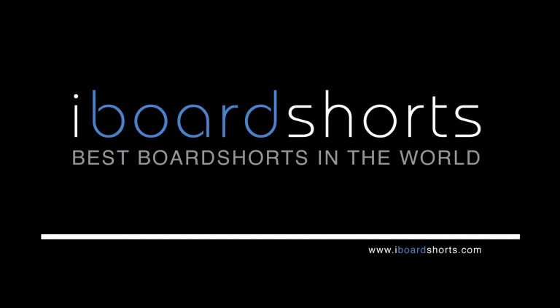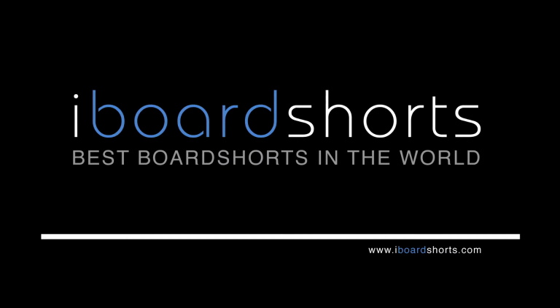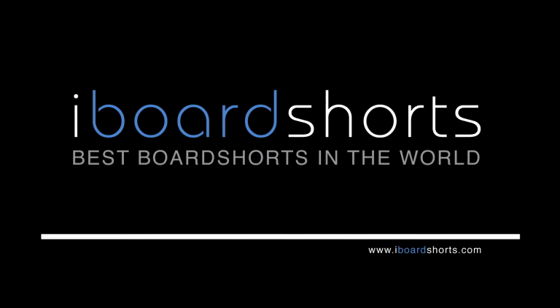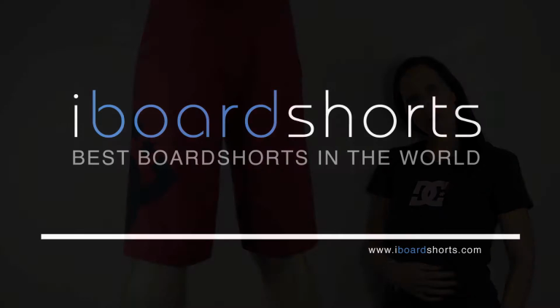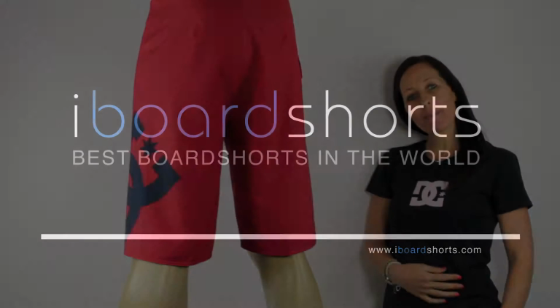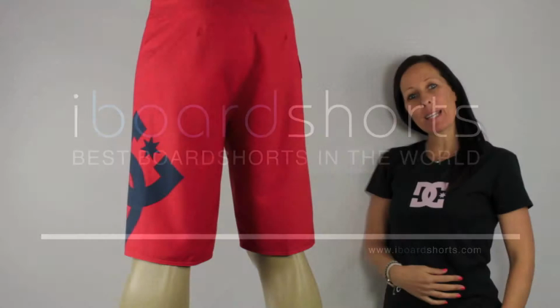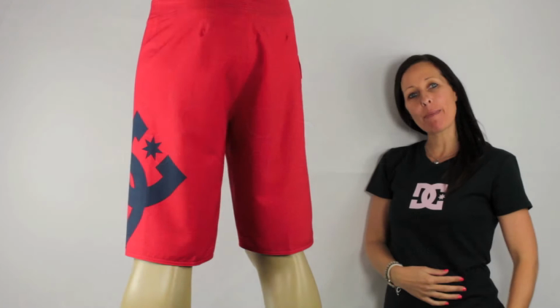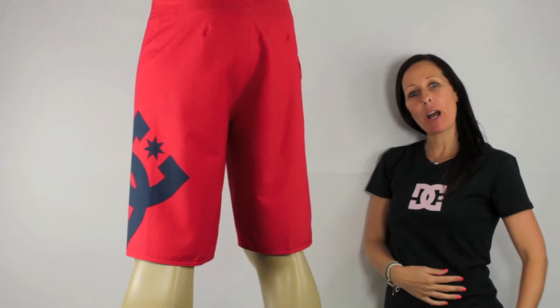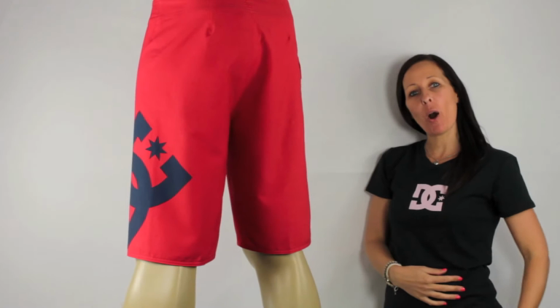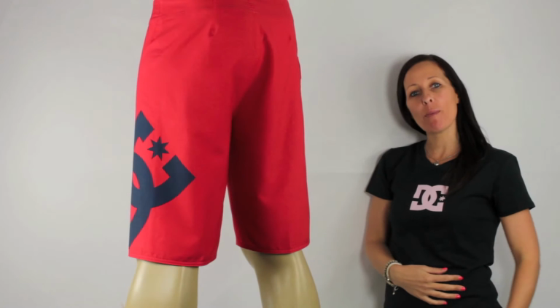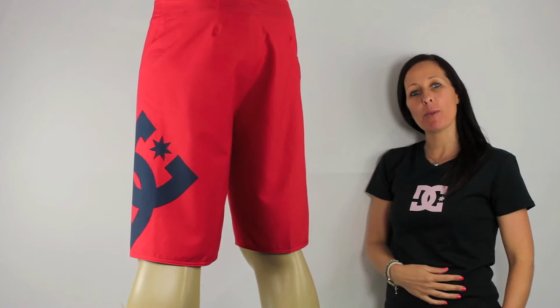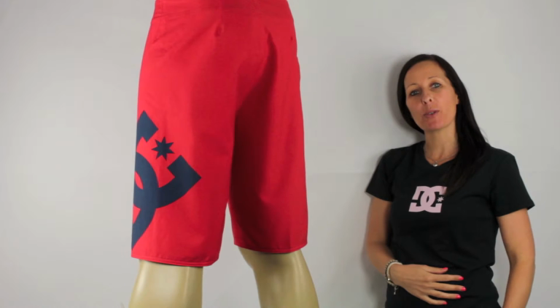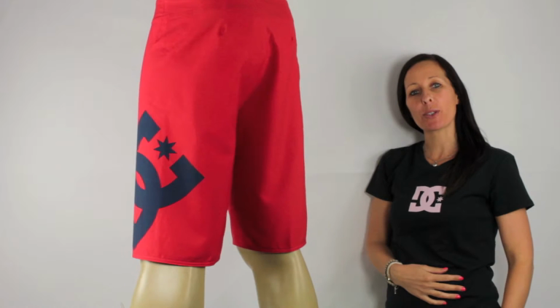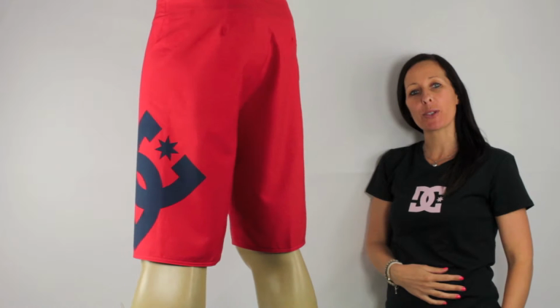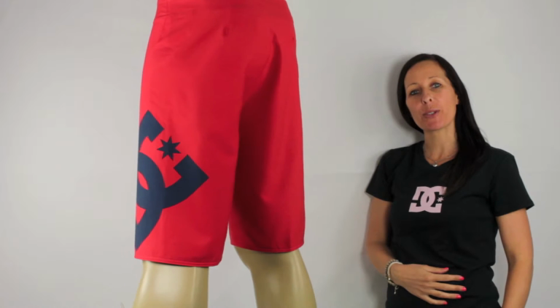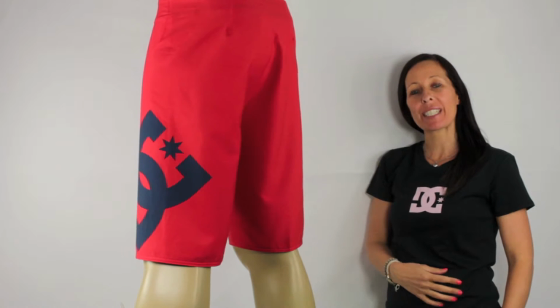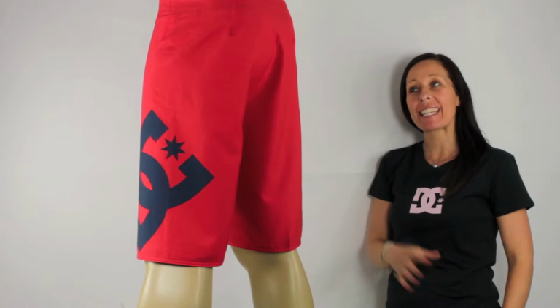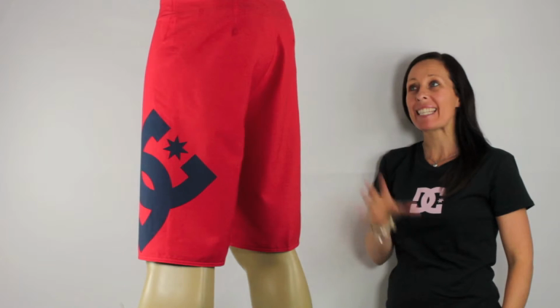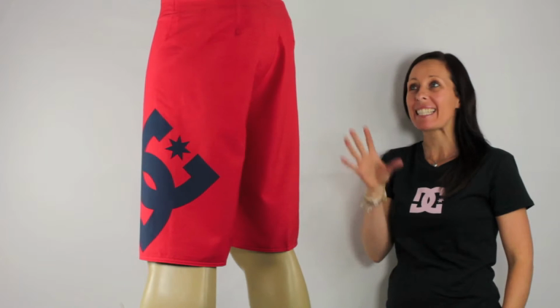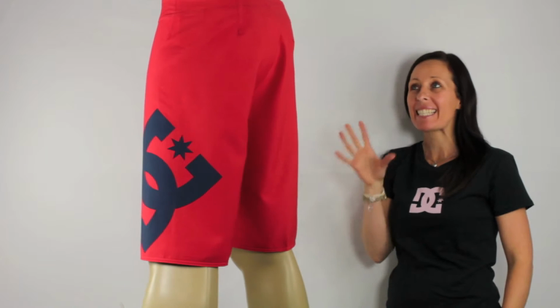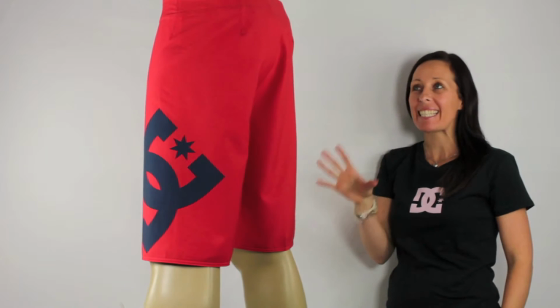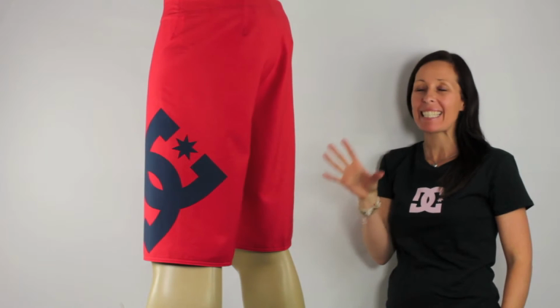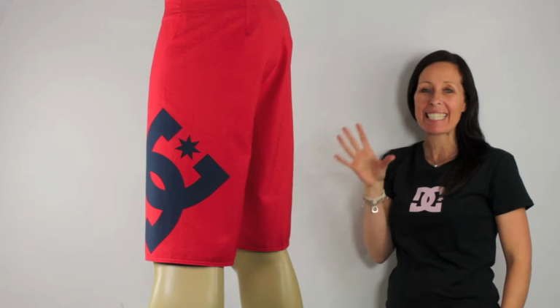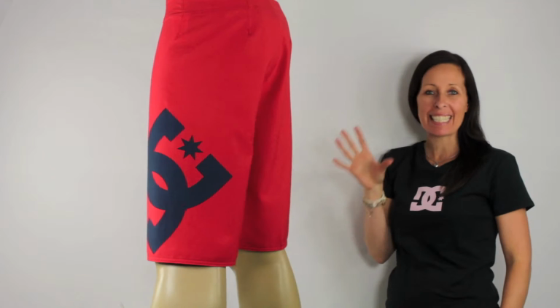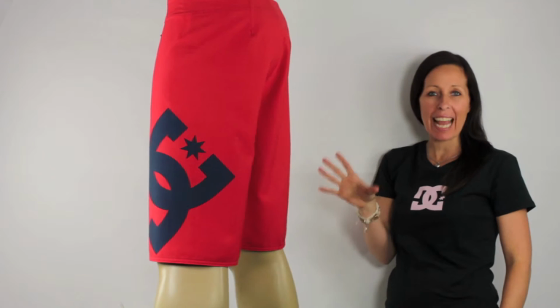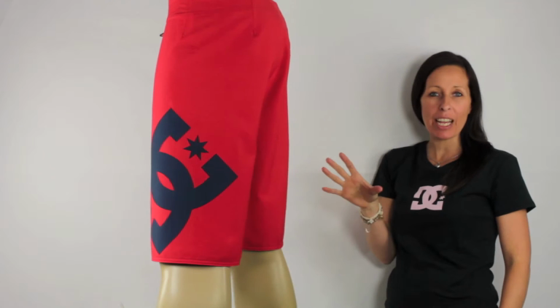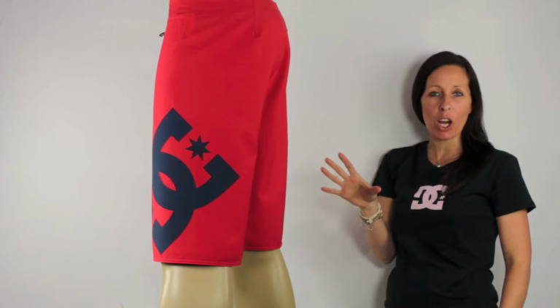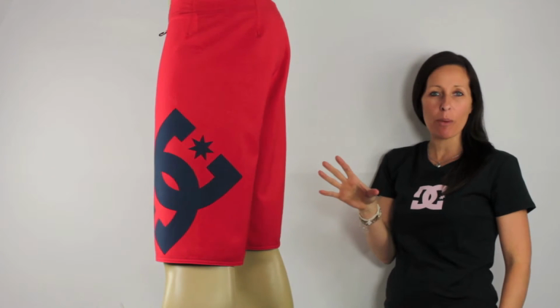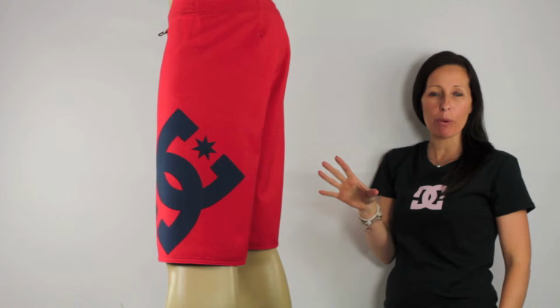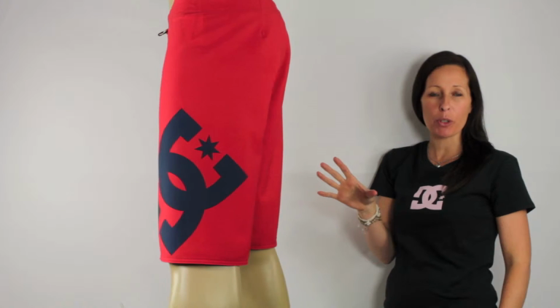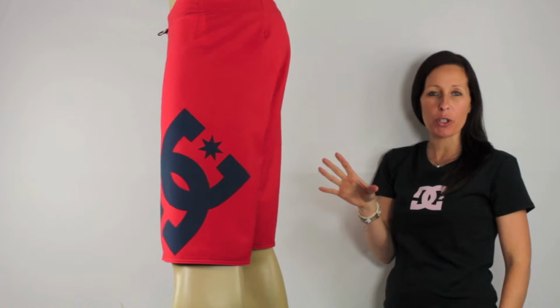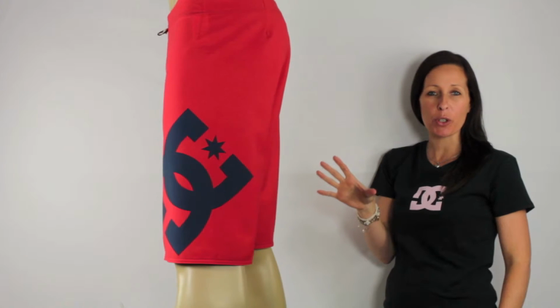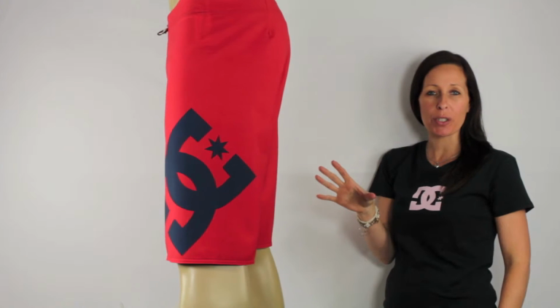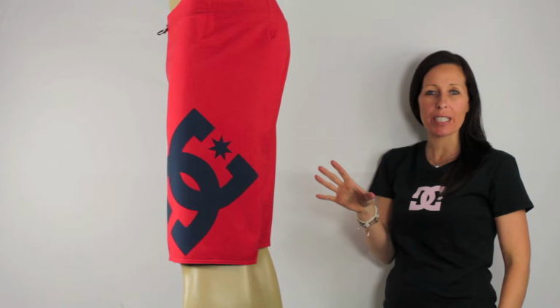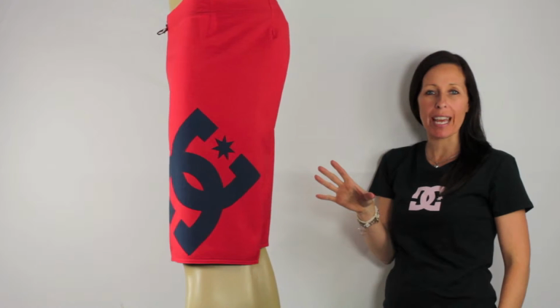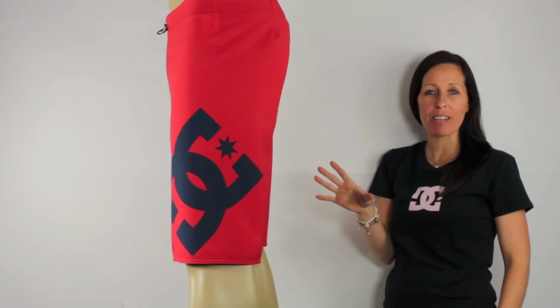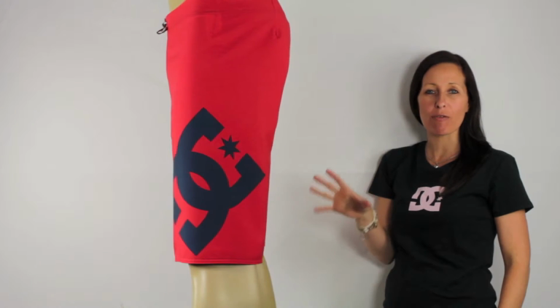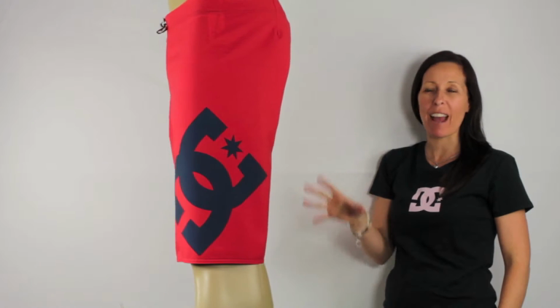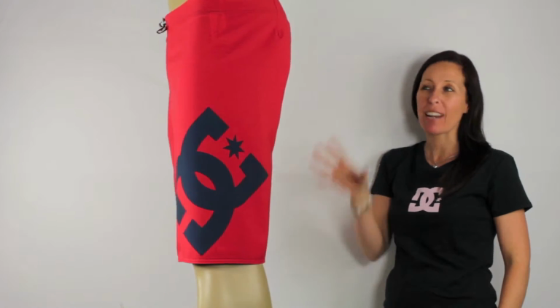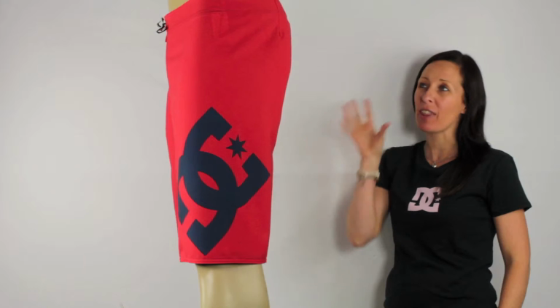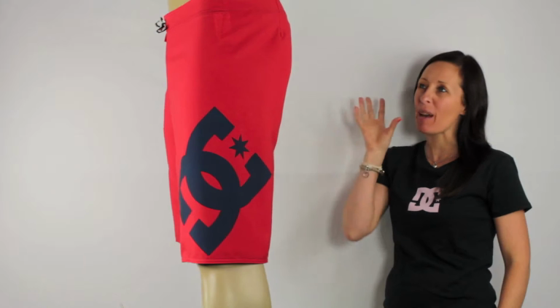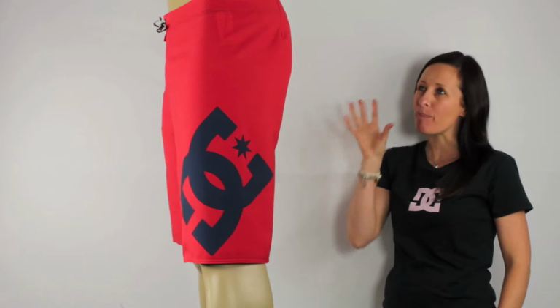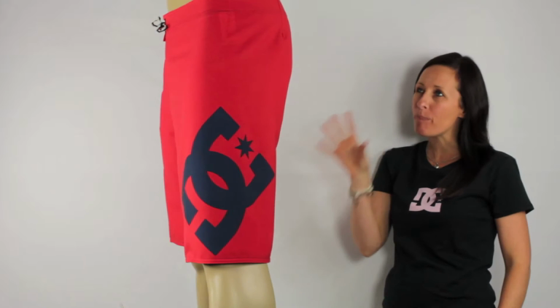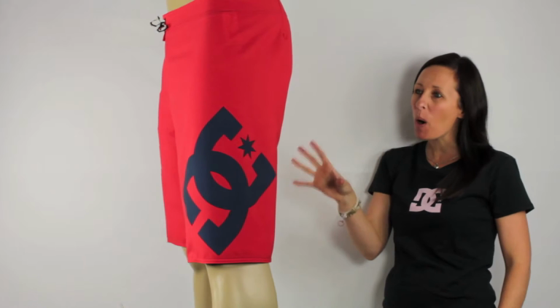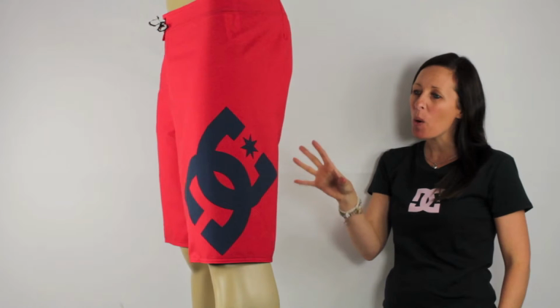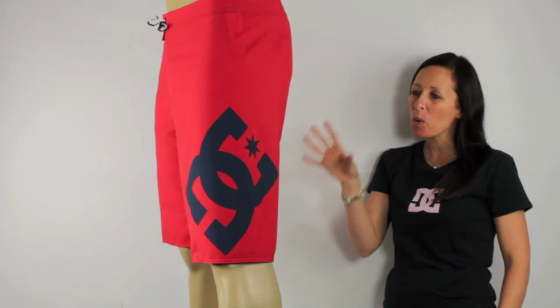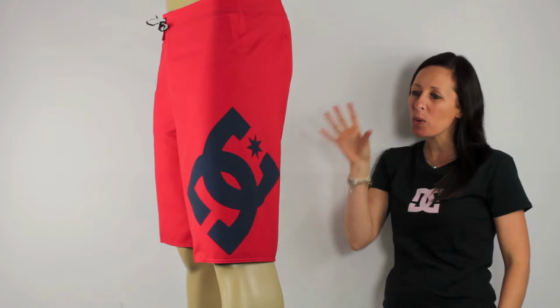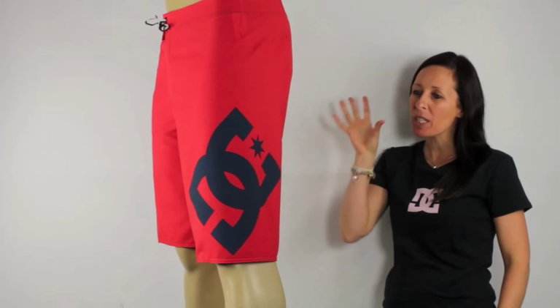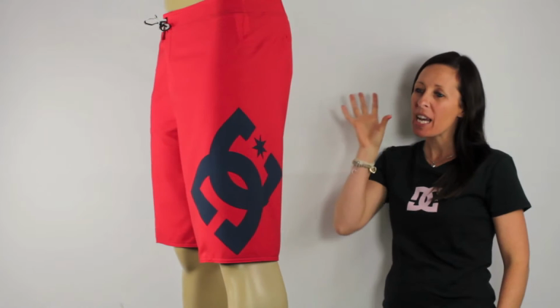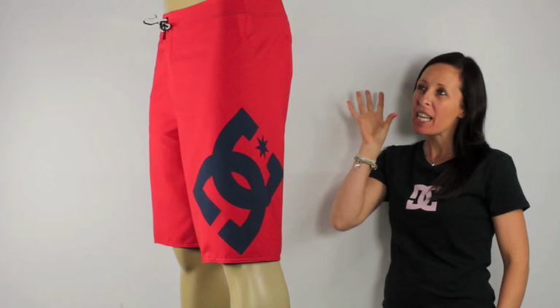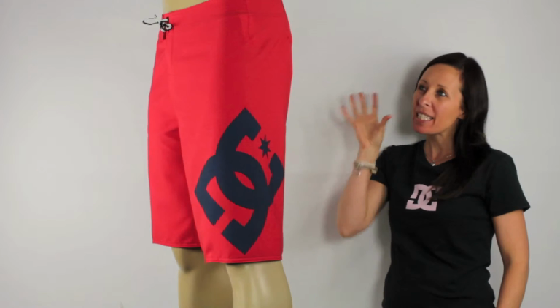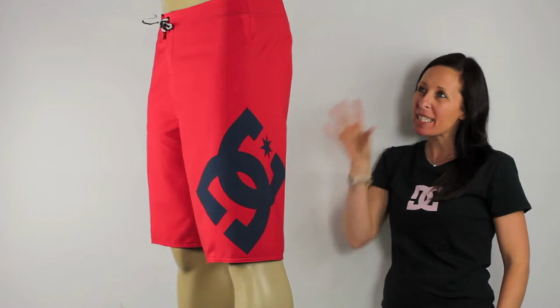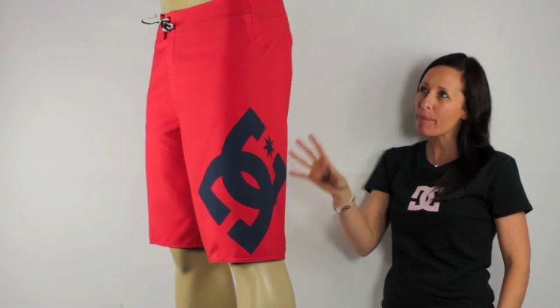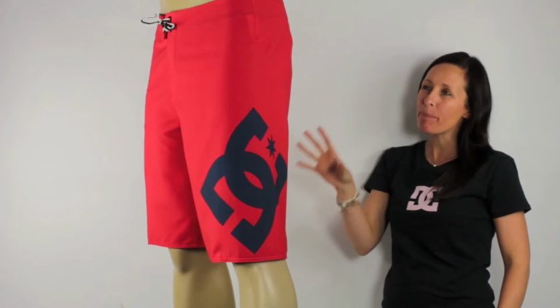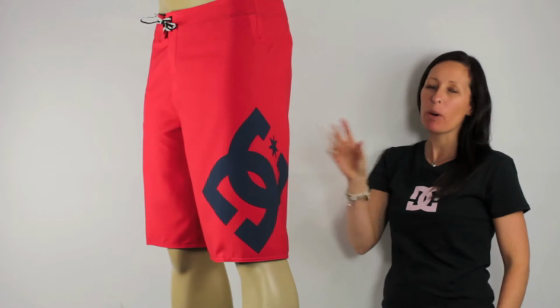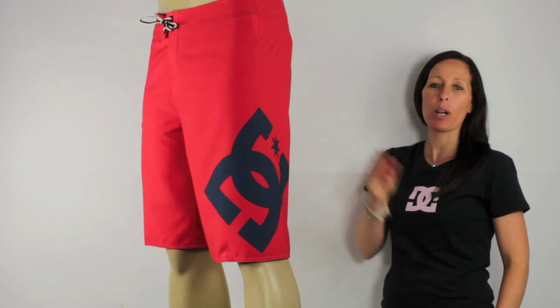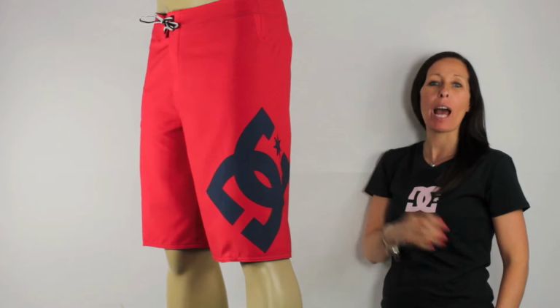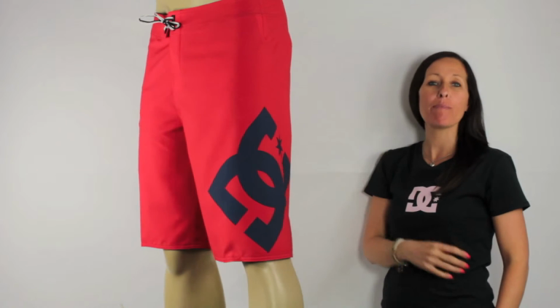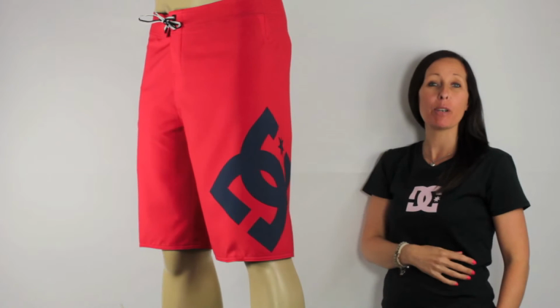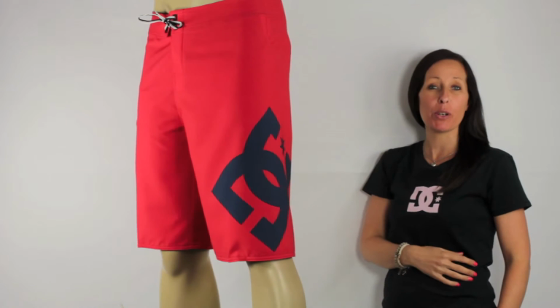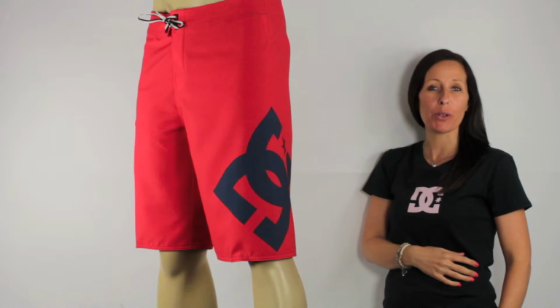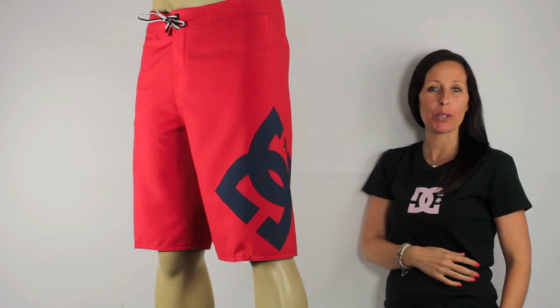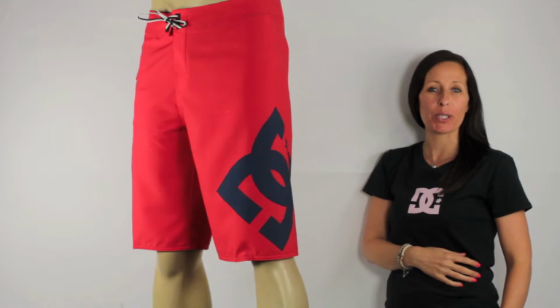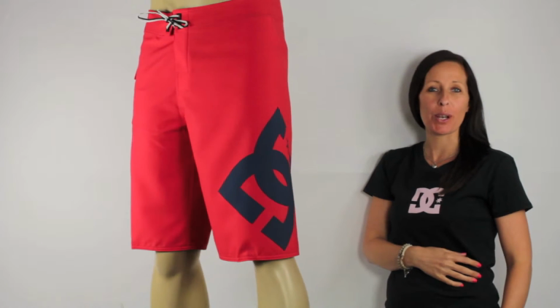Hi, I'm Tamiya, and these are DC's Lane Boardshorts in red. They're bold, simple, but awesome.